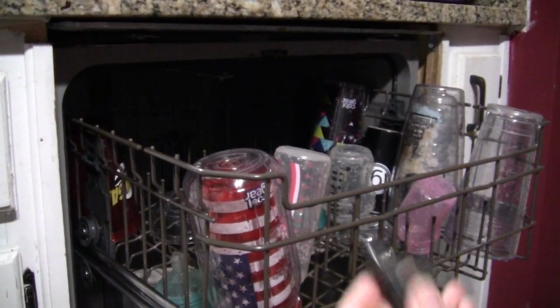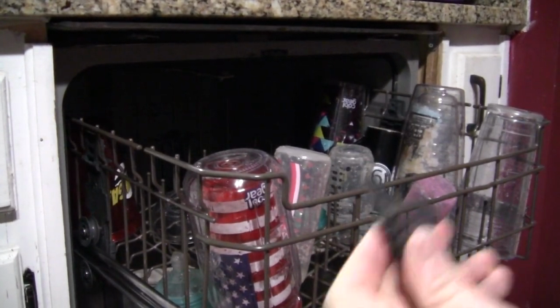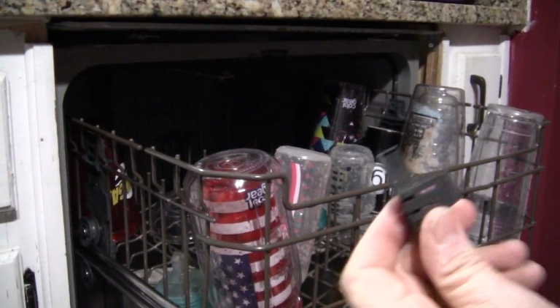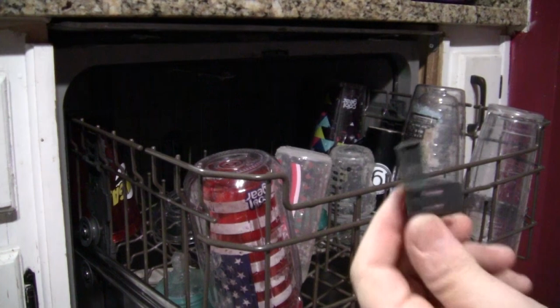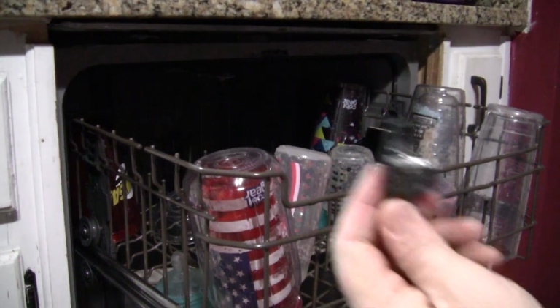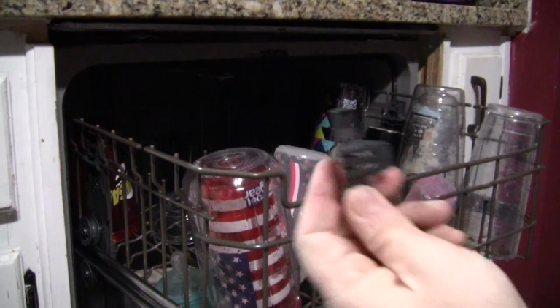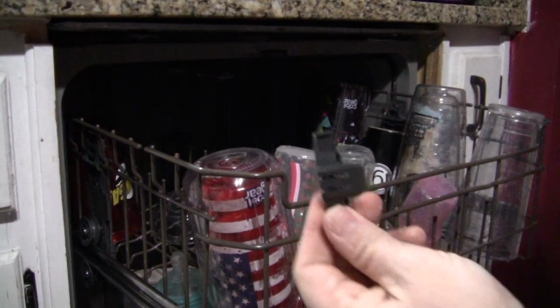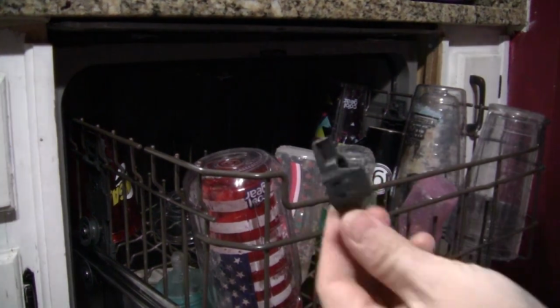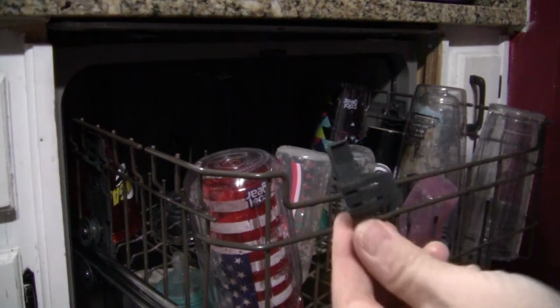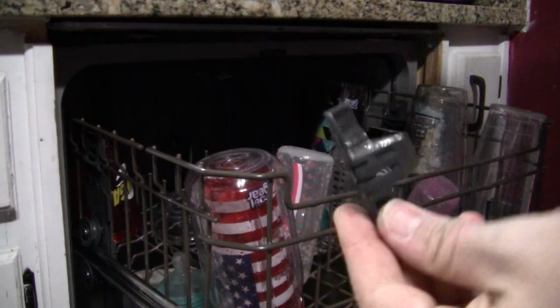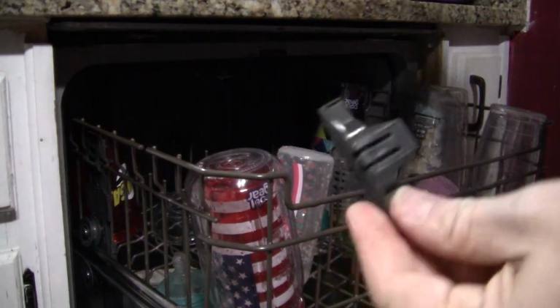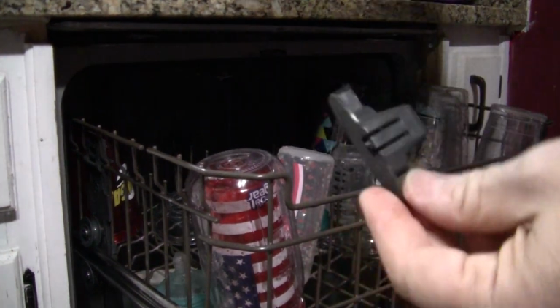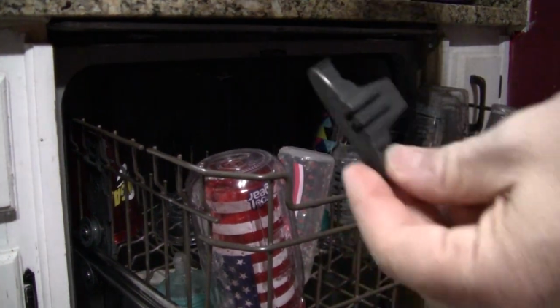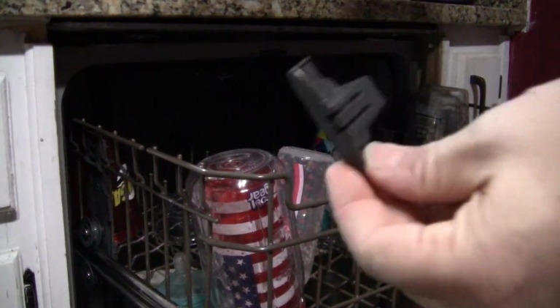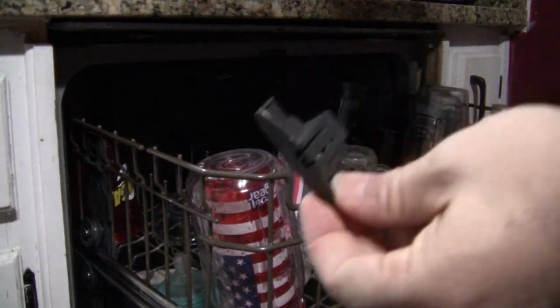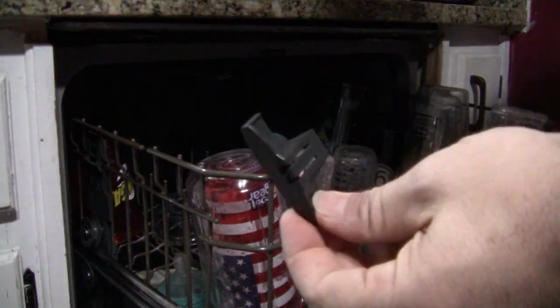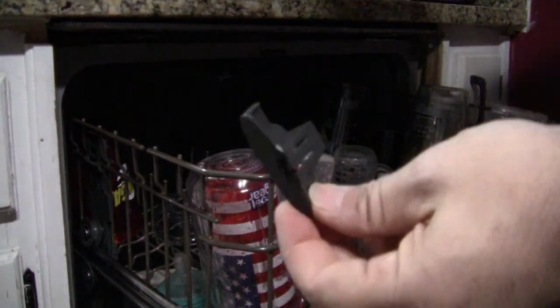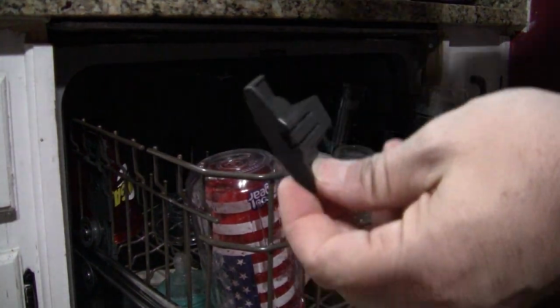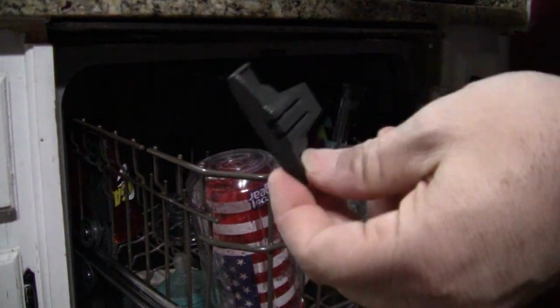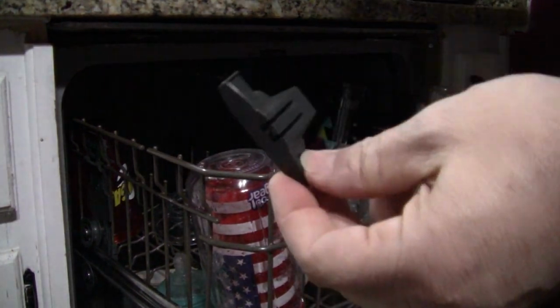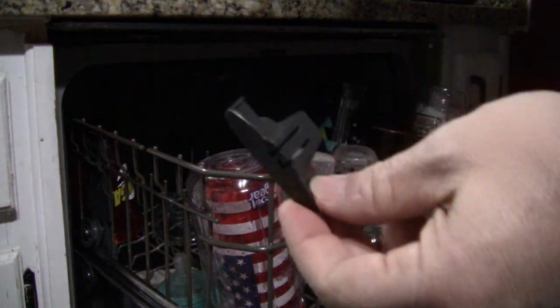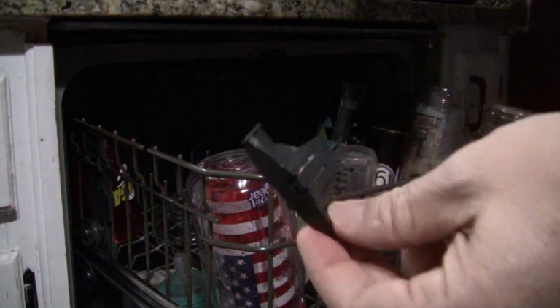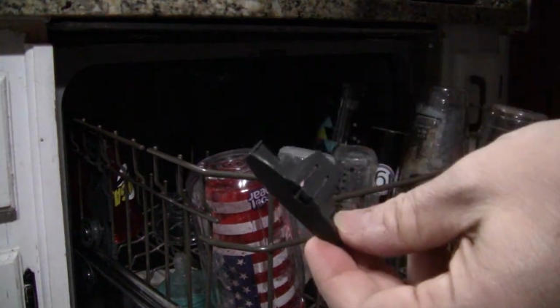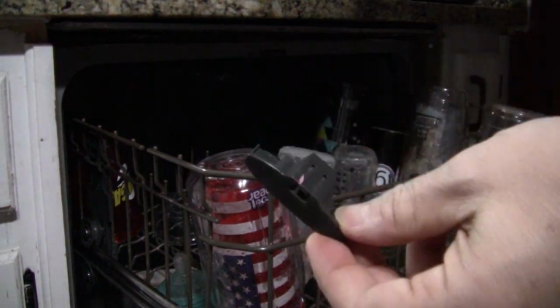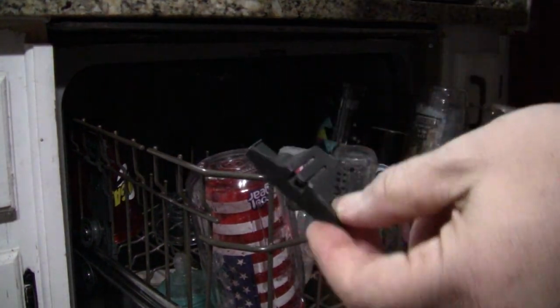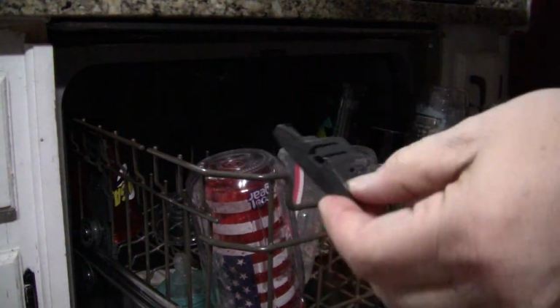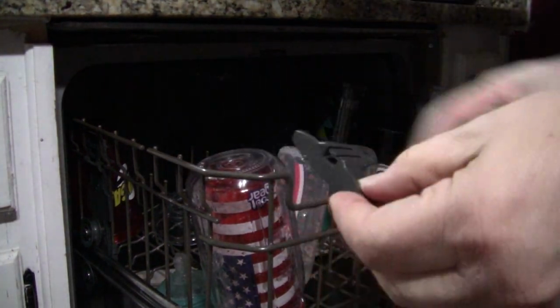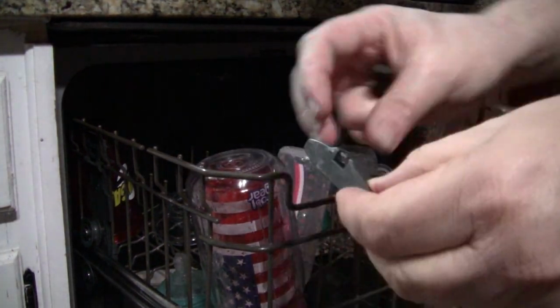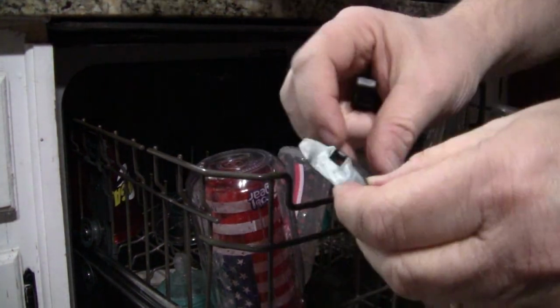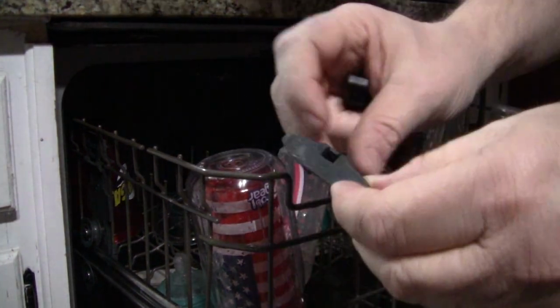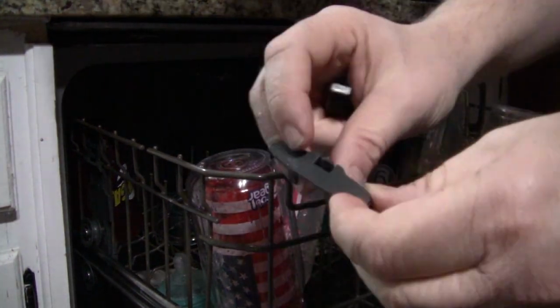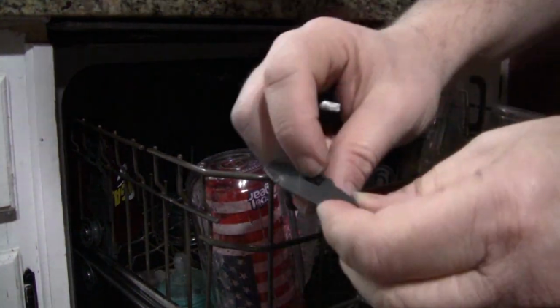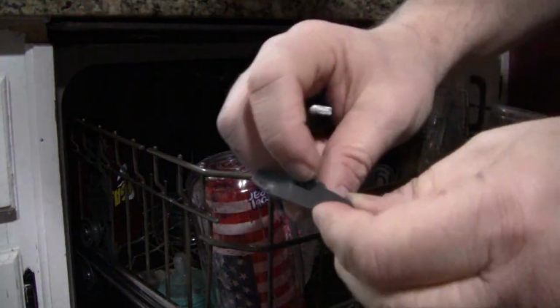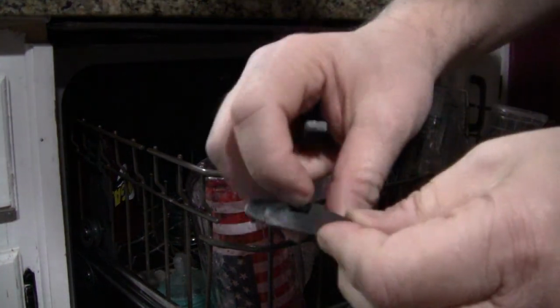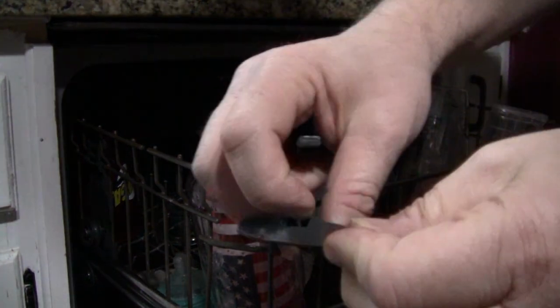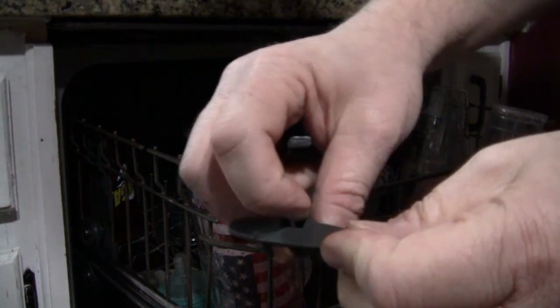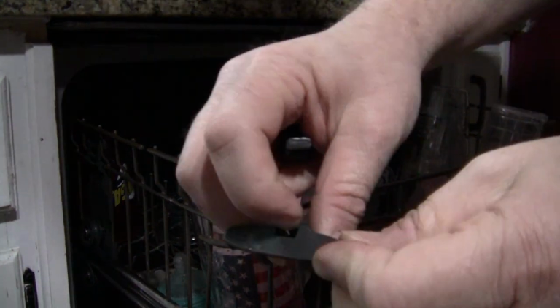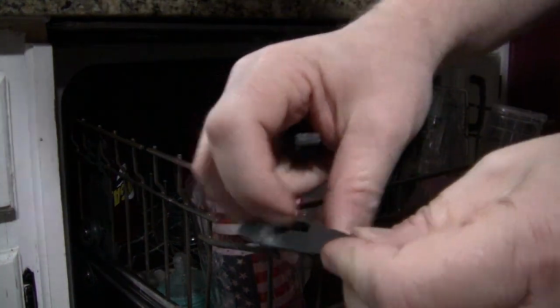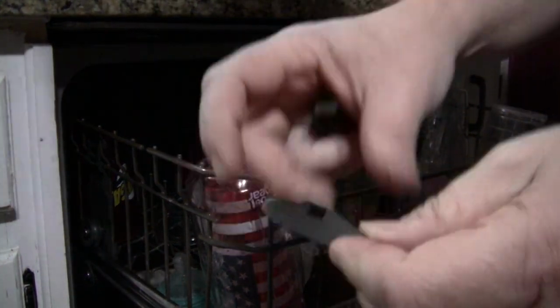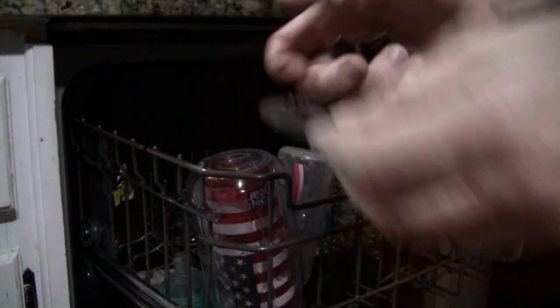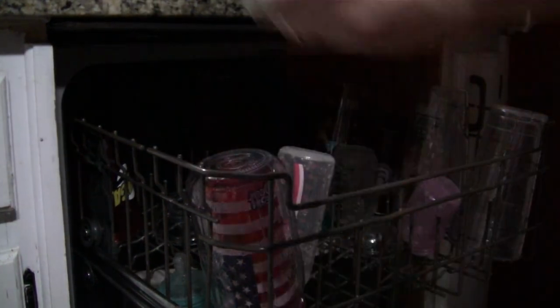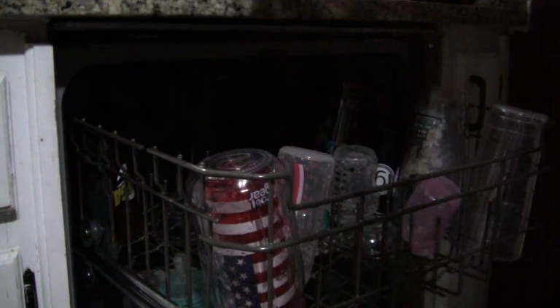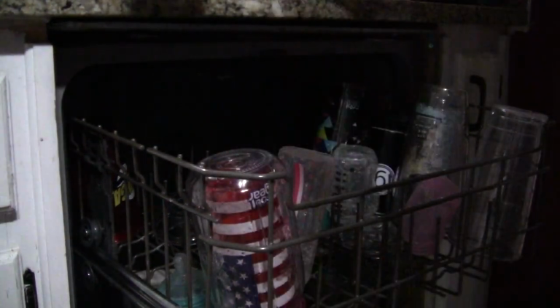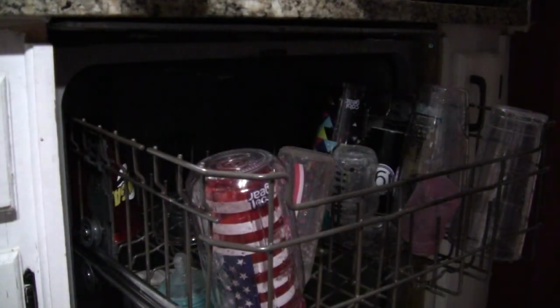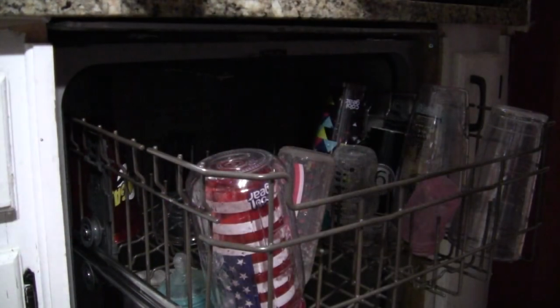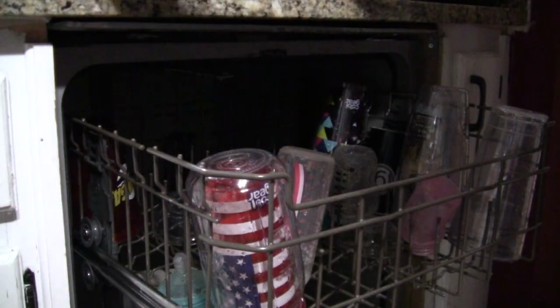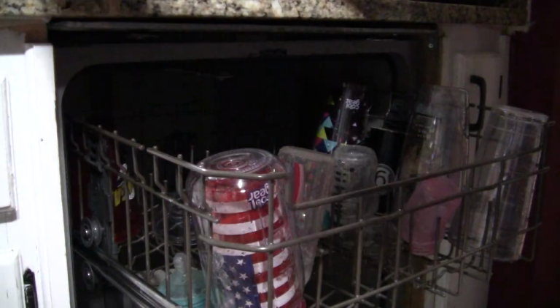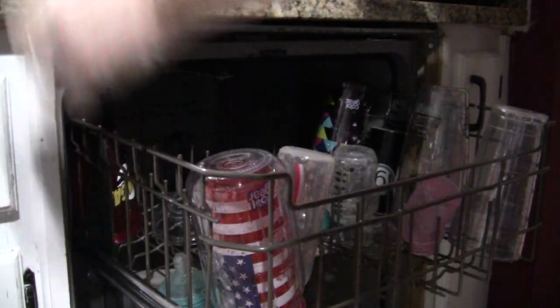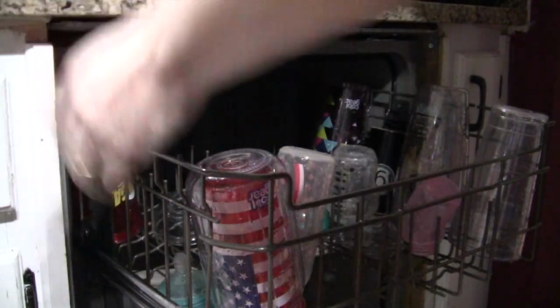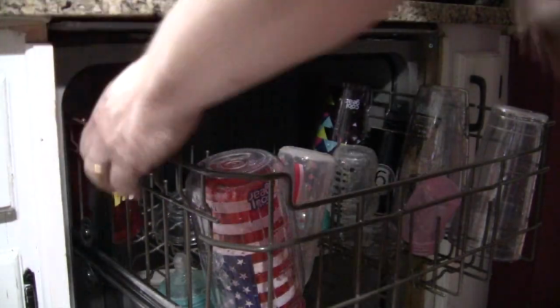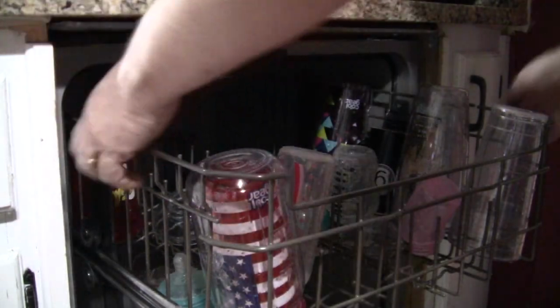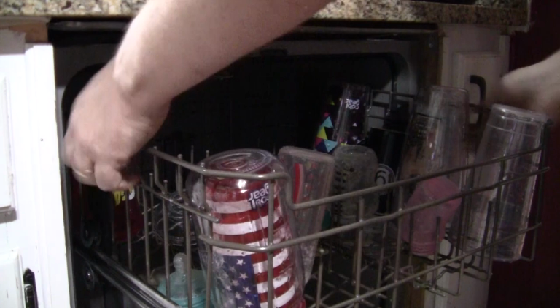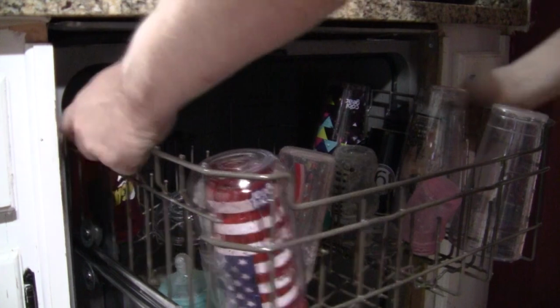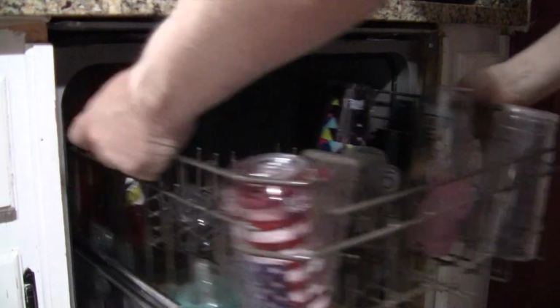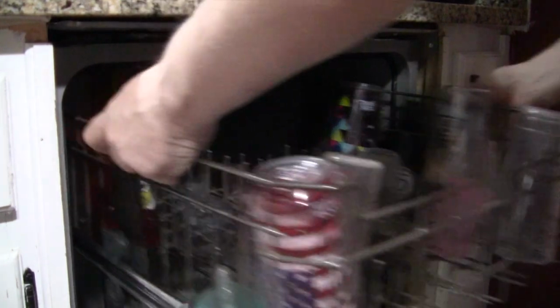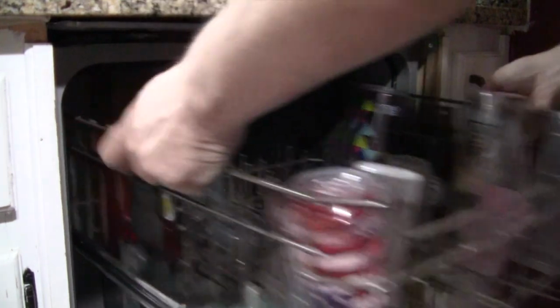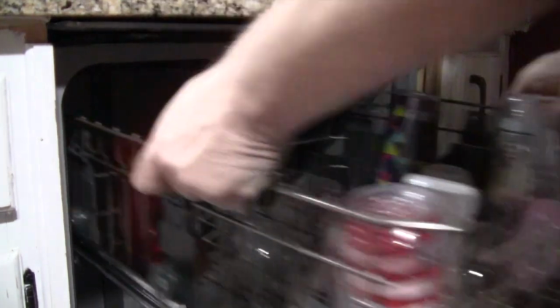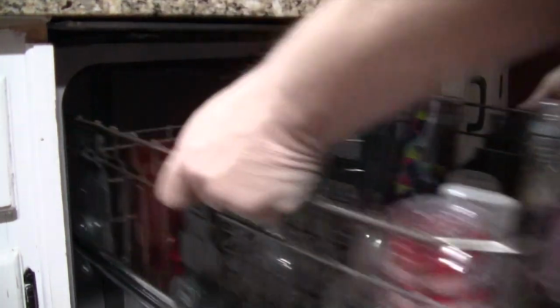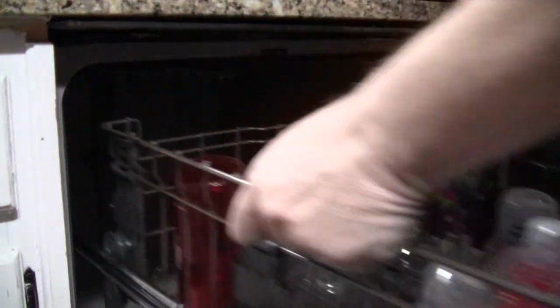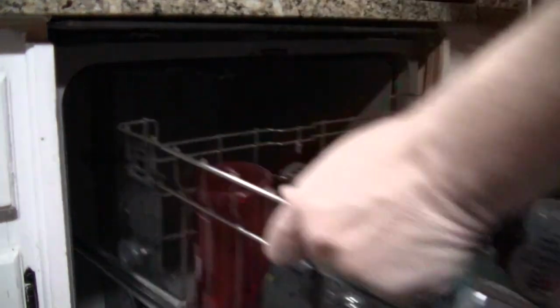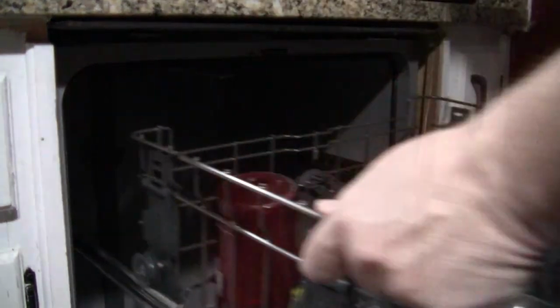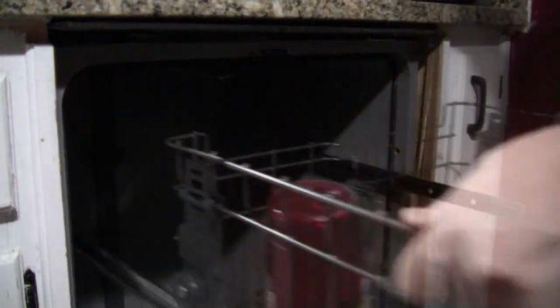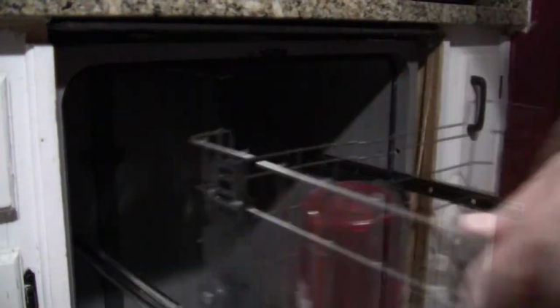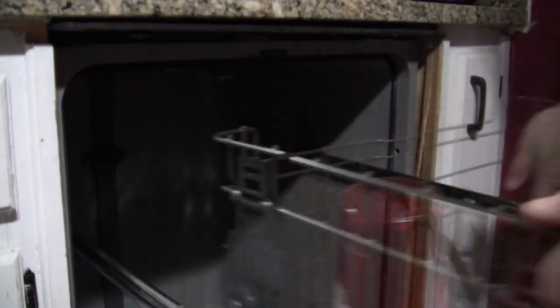And on this one, to remove the top rack, you just first take off these little plastic pieces. Pop that out. And then the rack will just slide right on out.